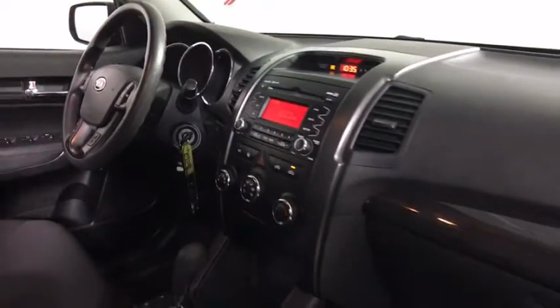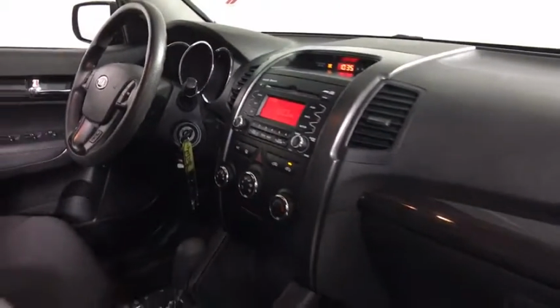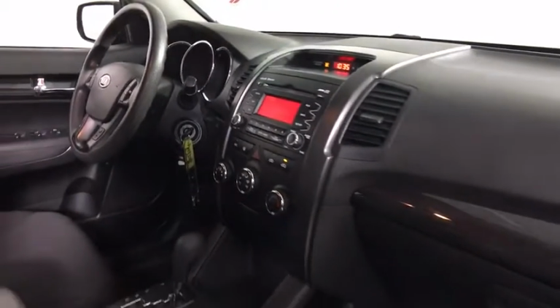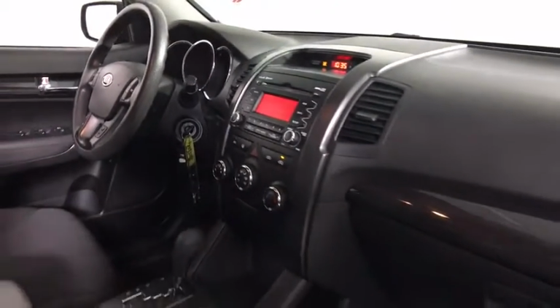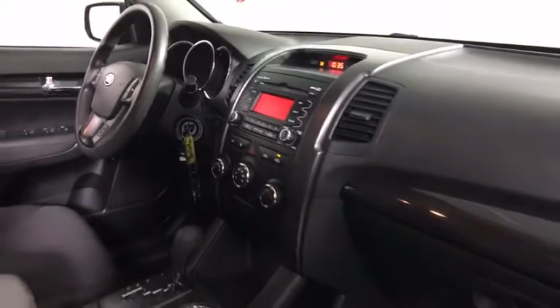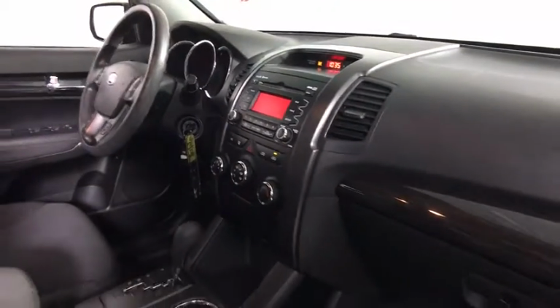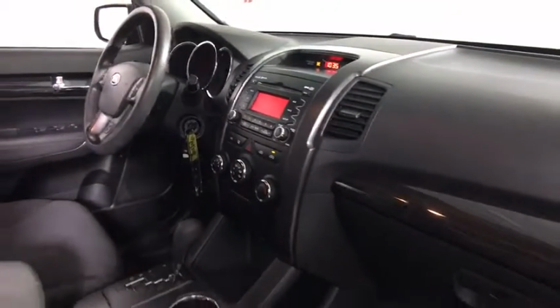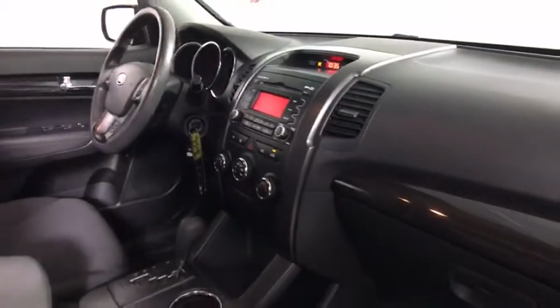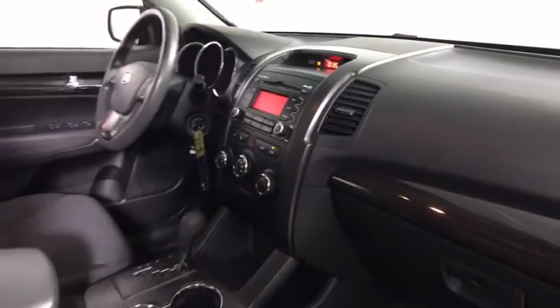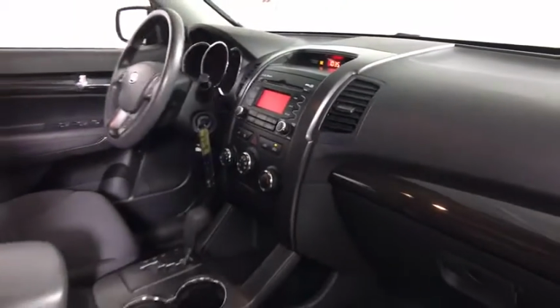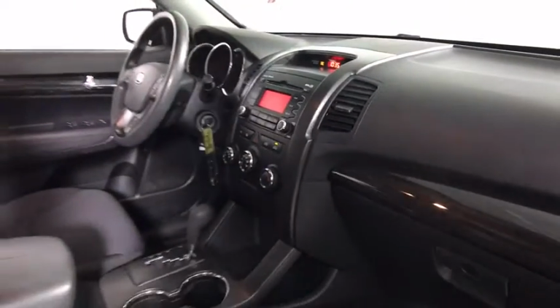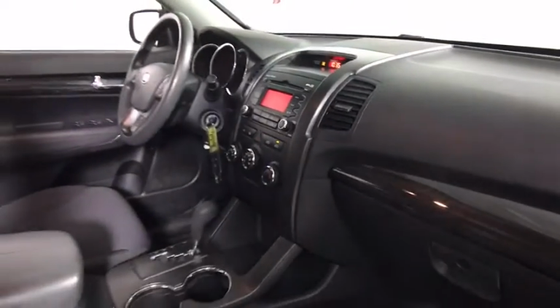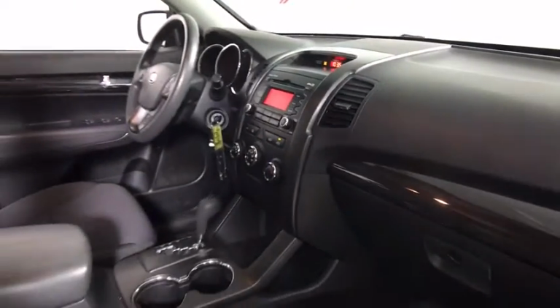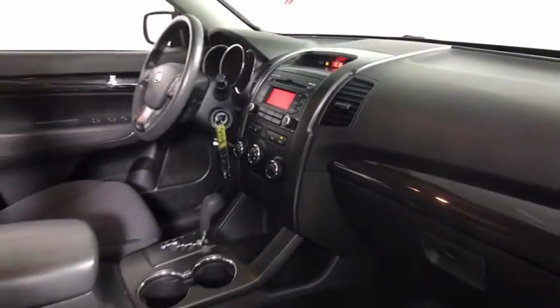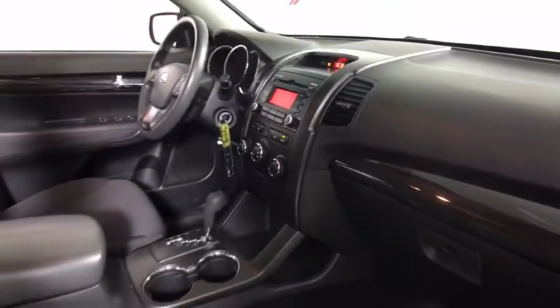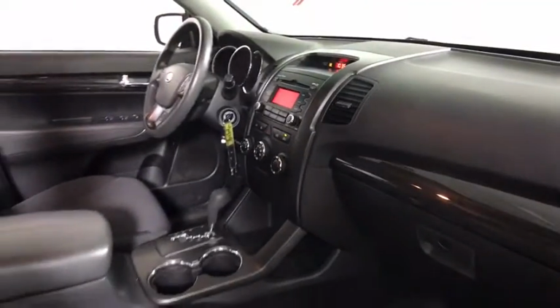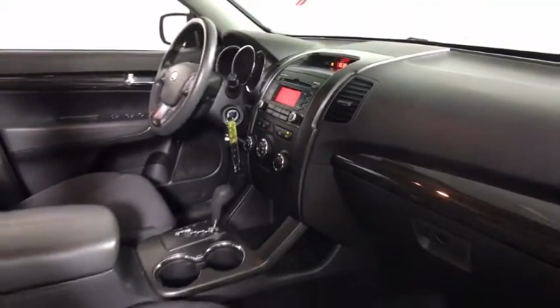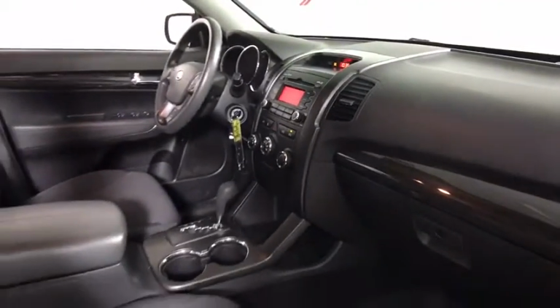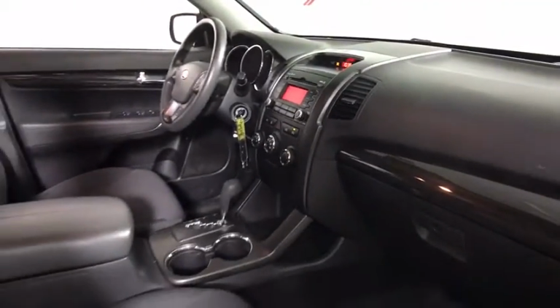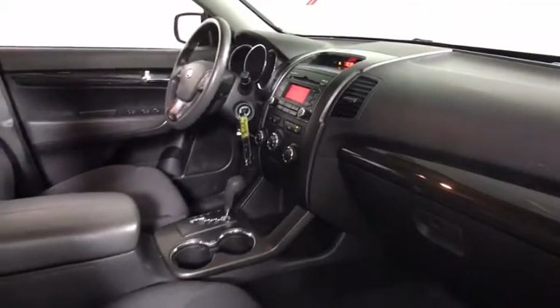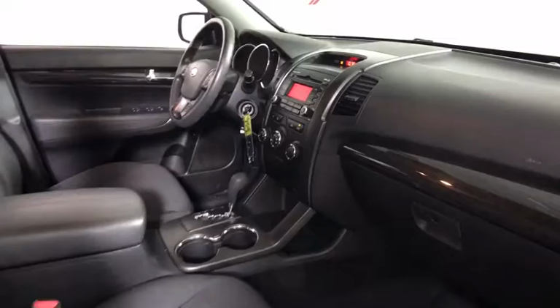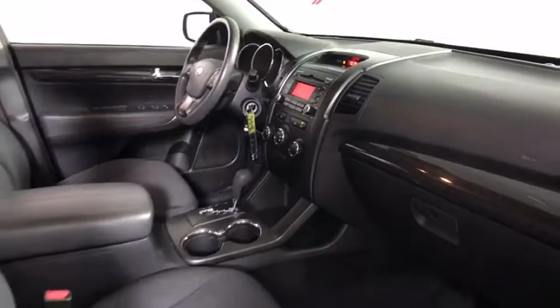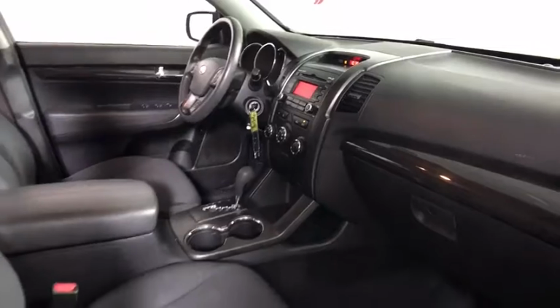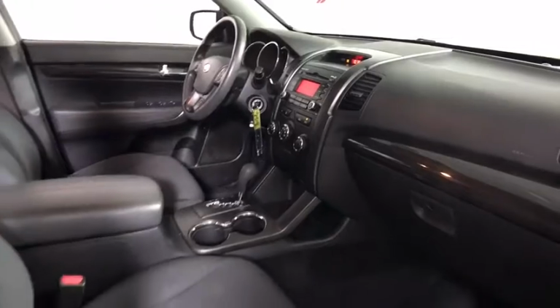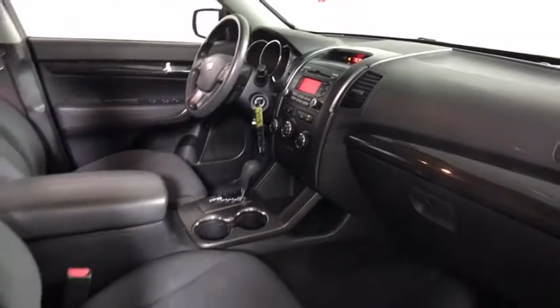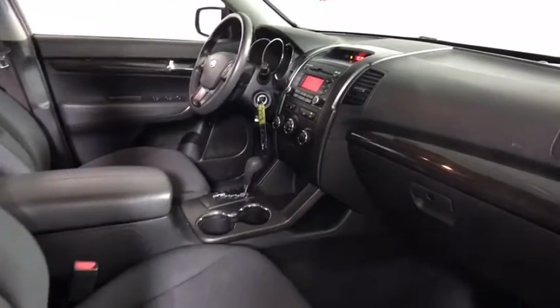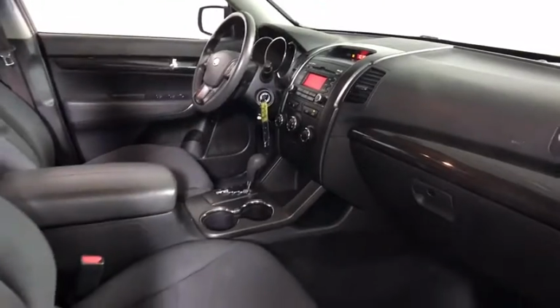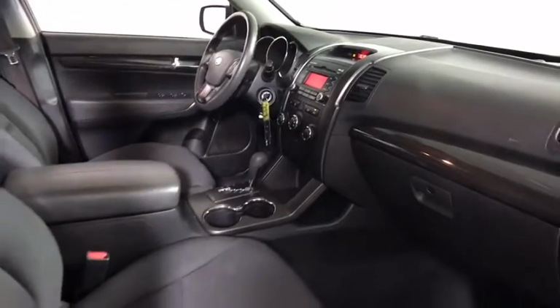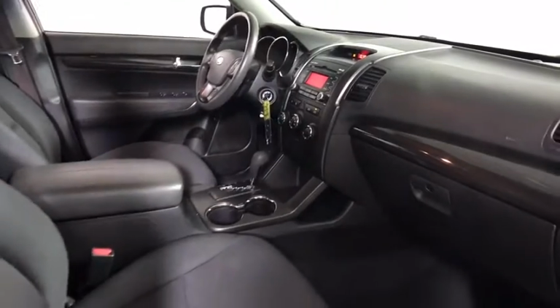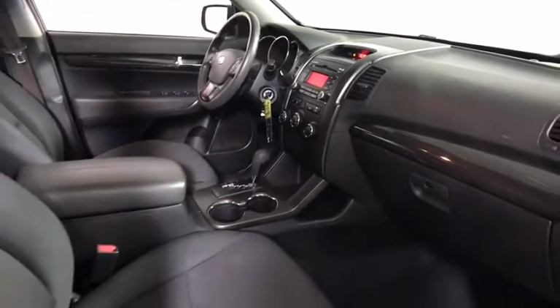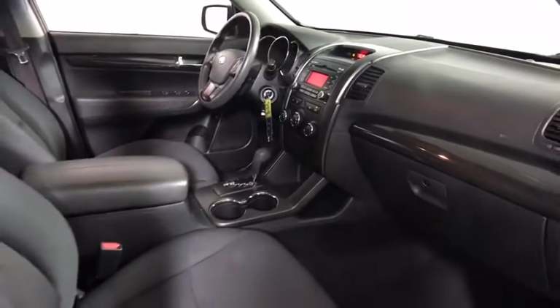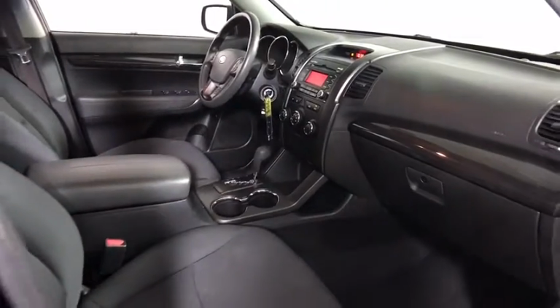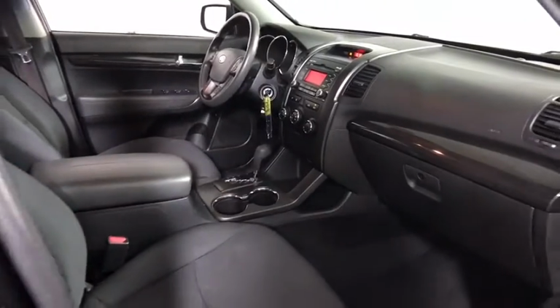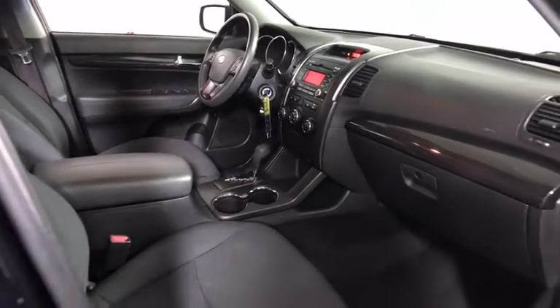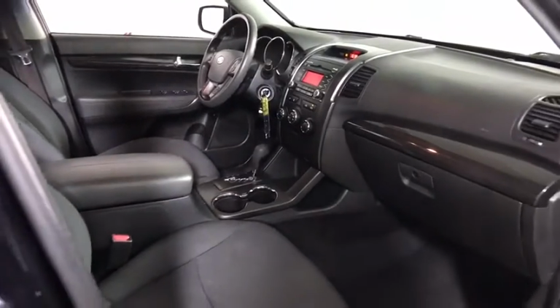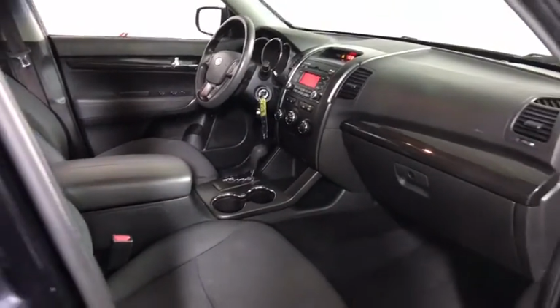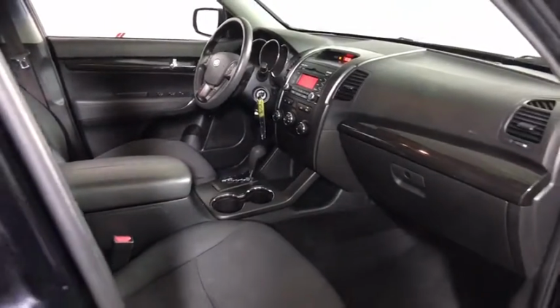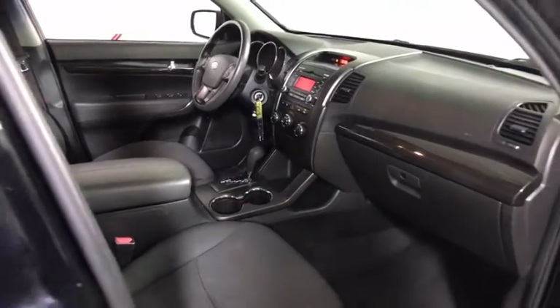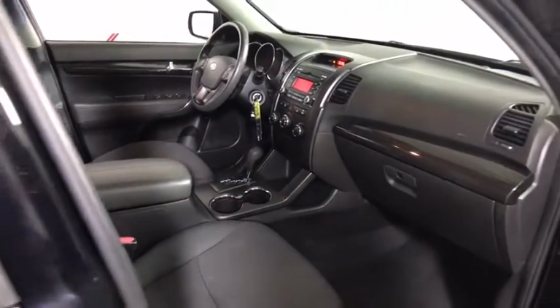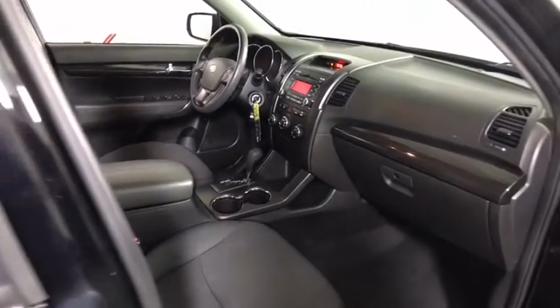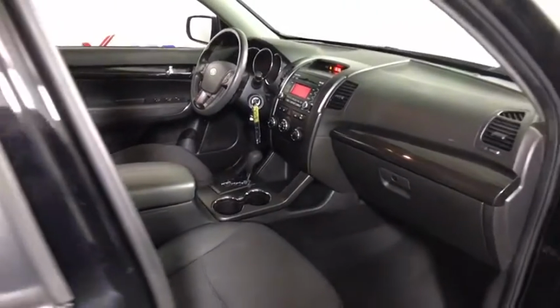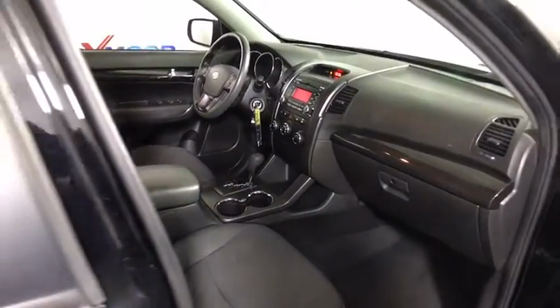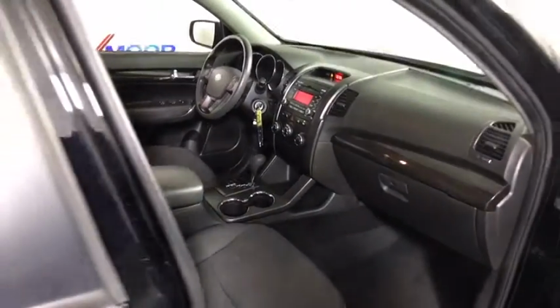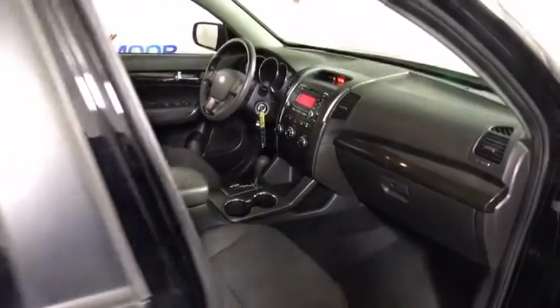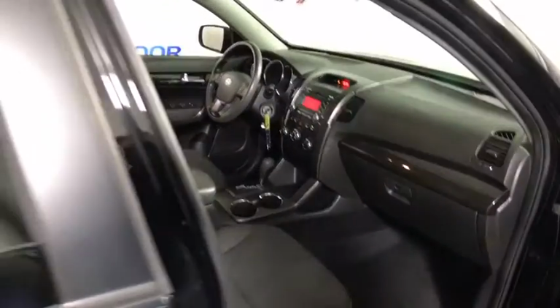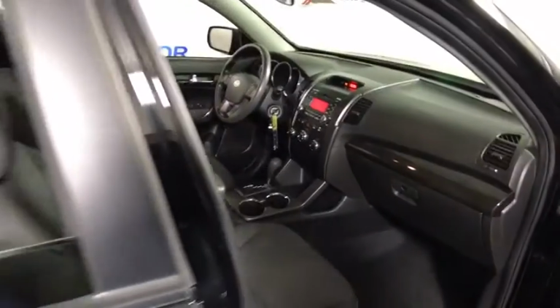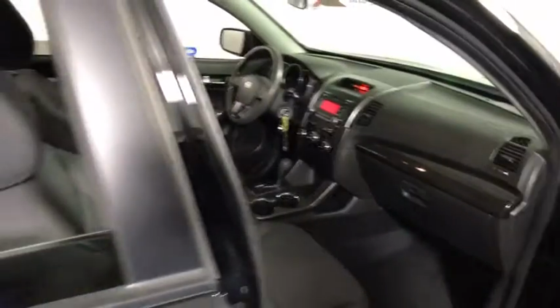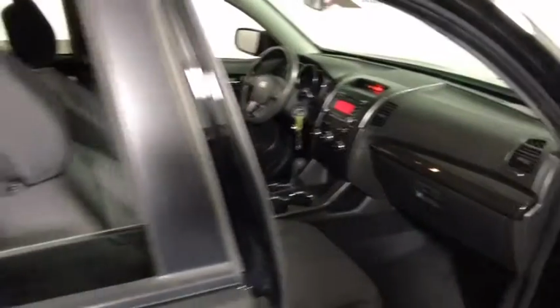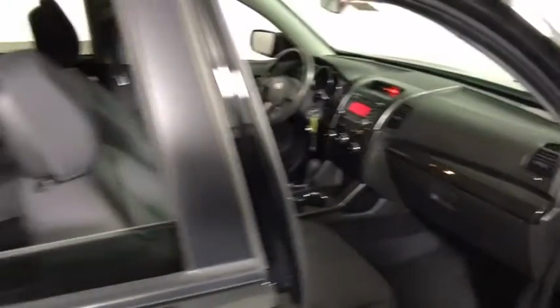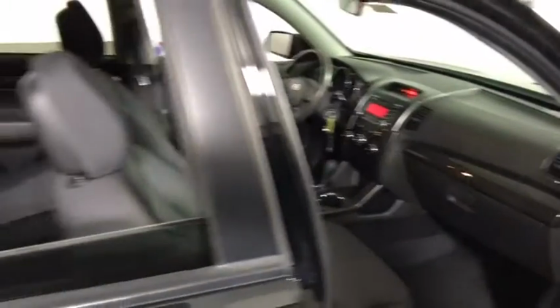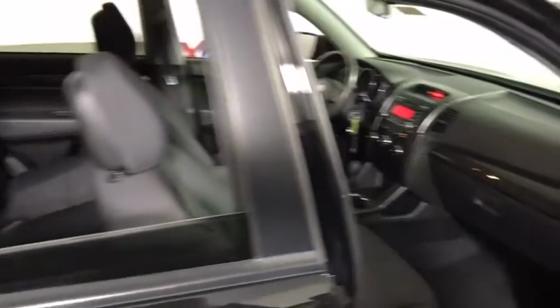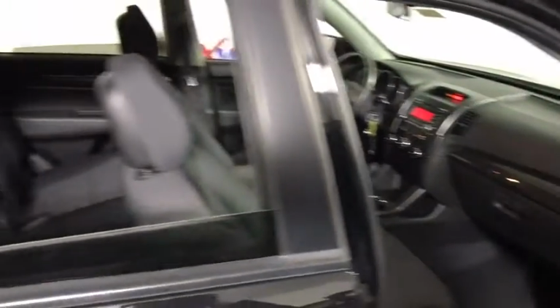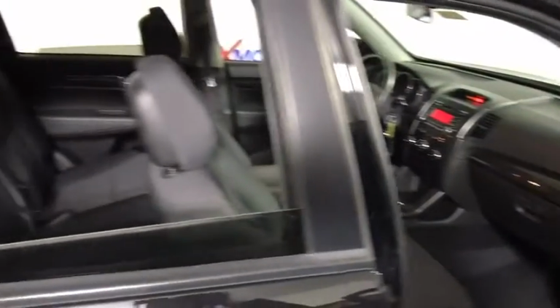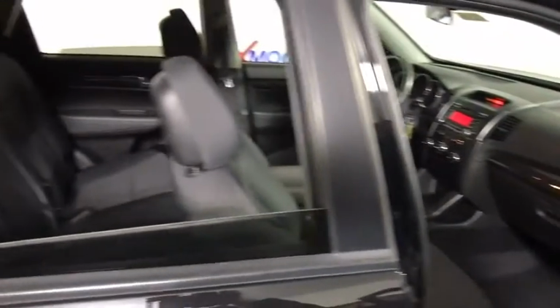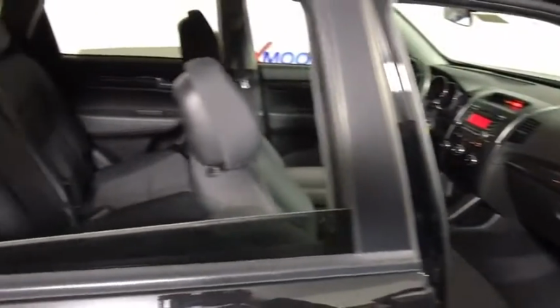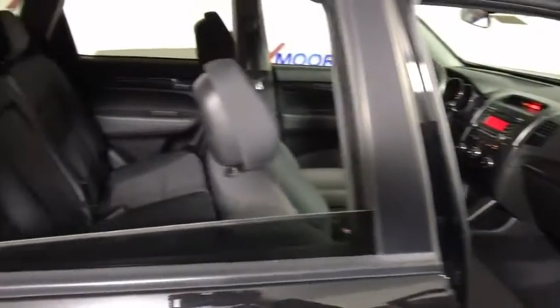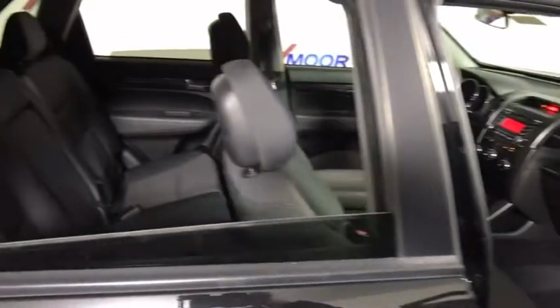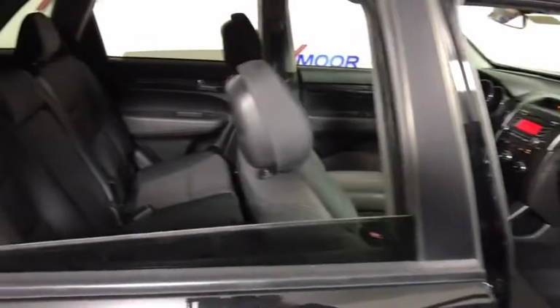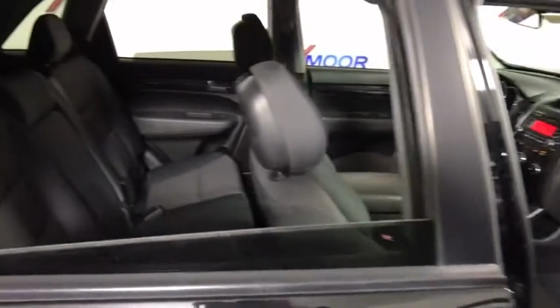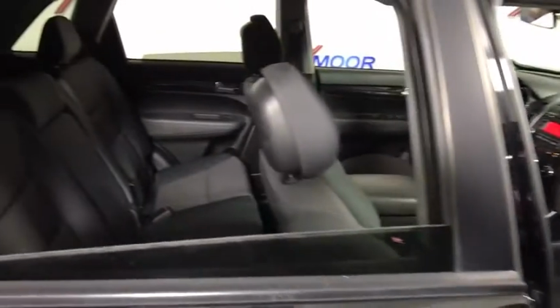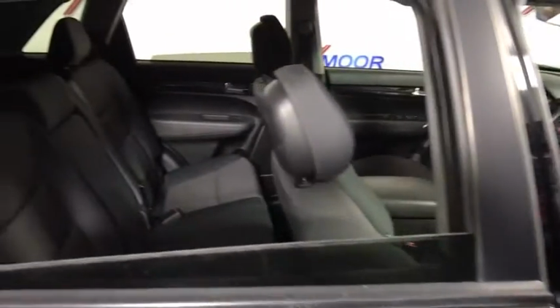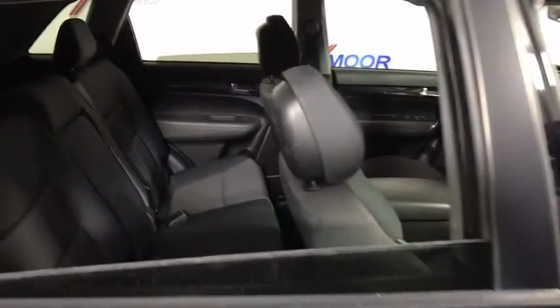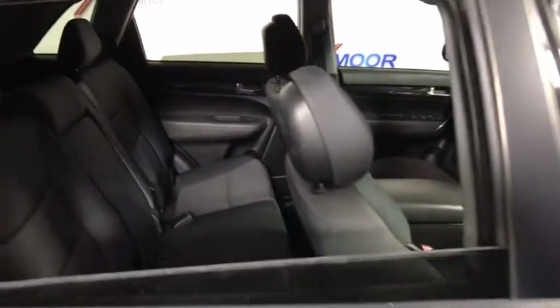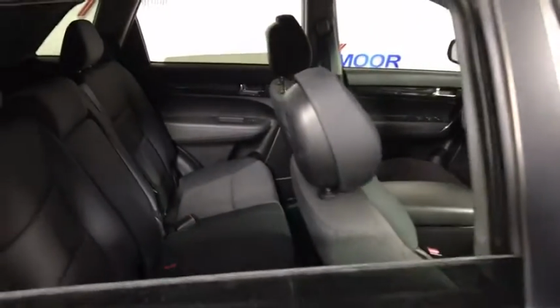Tilt steering wheel, front reading lamp, rear window wiper, driver vanity mirror. Come take a test drive today.